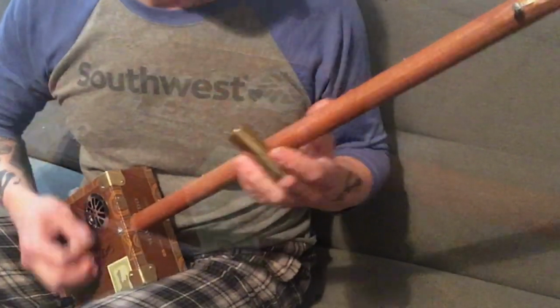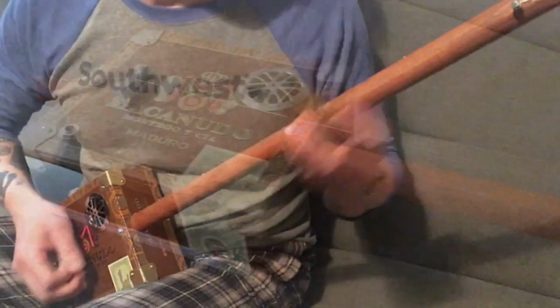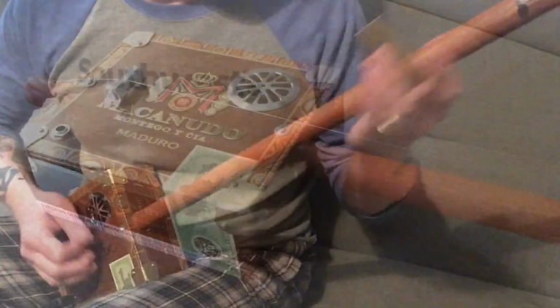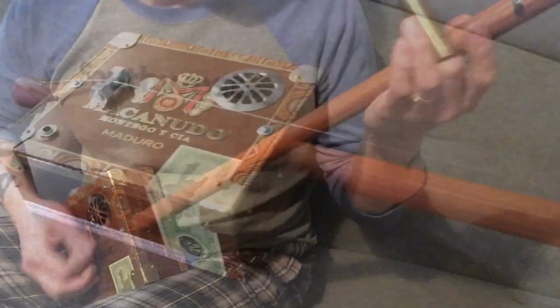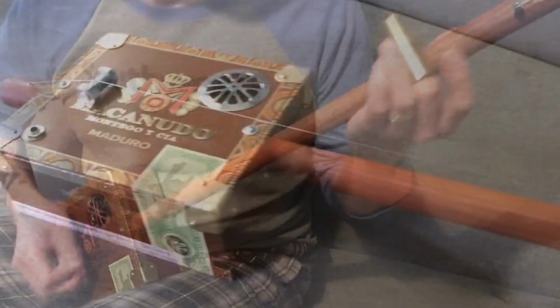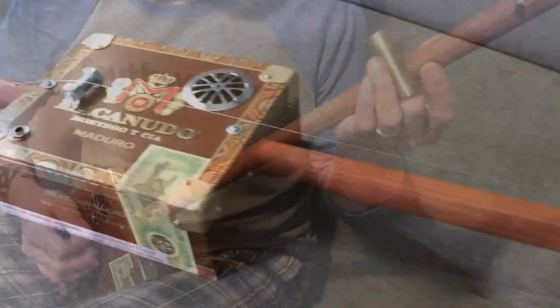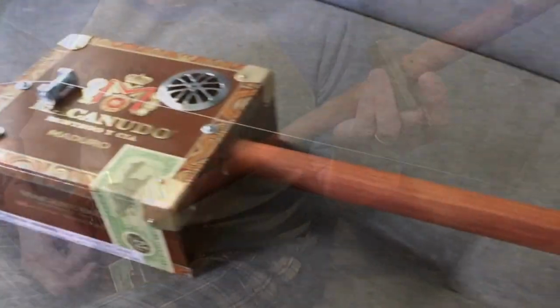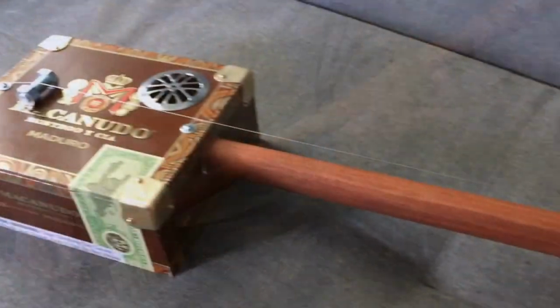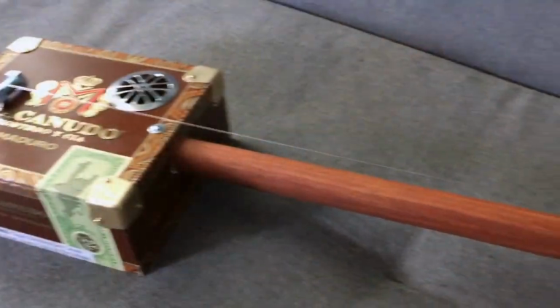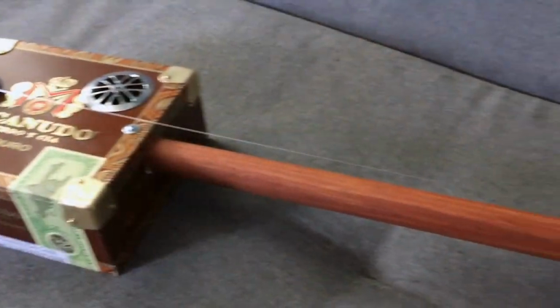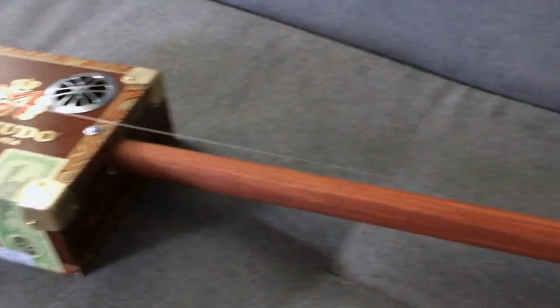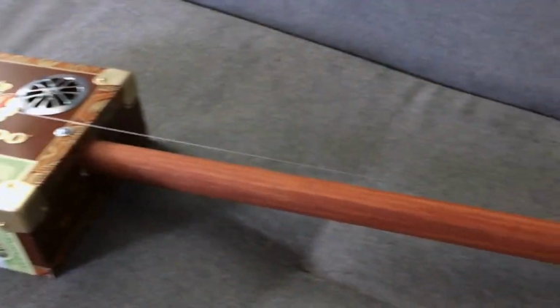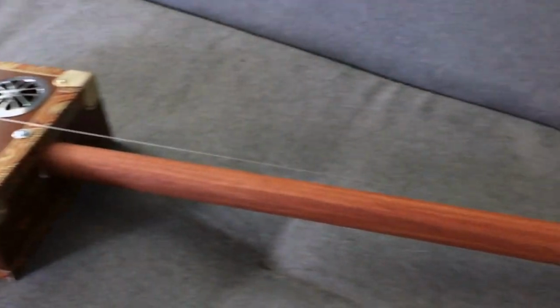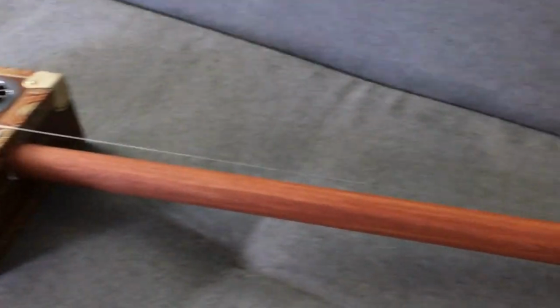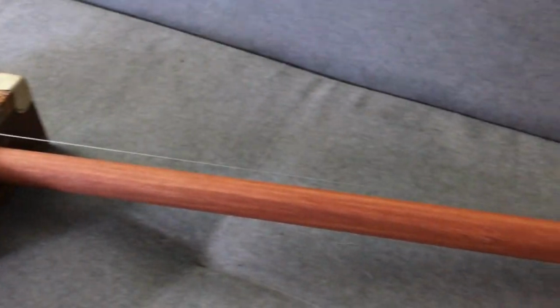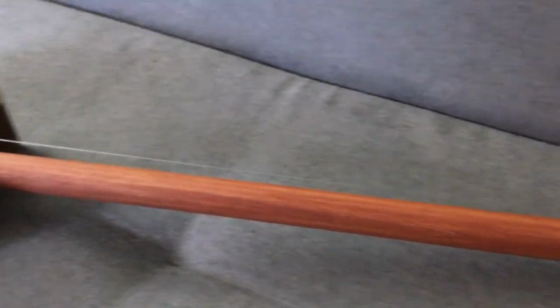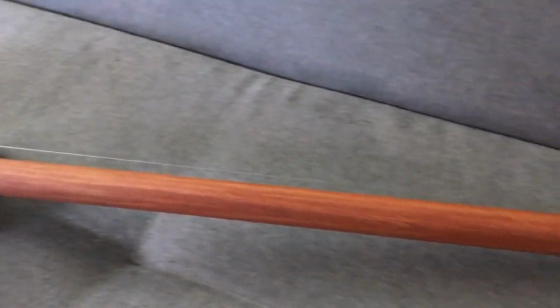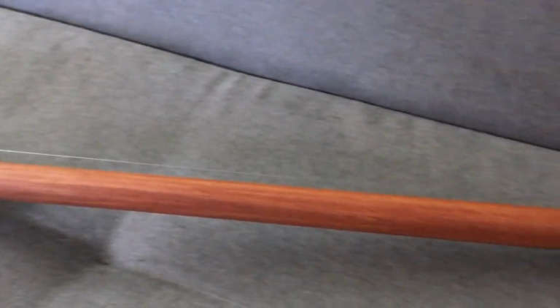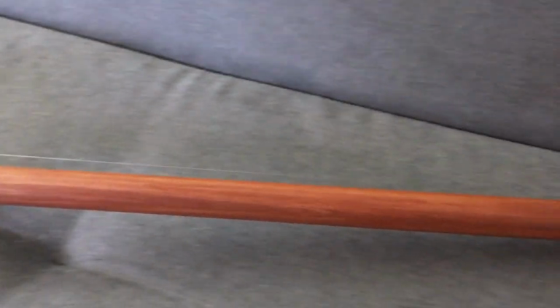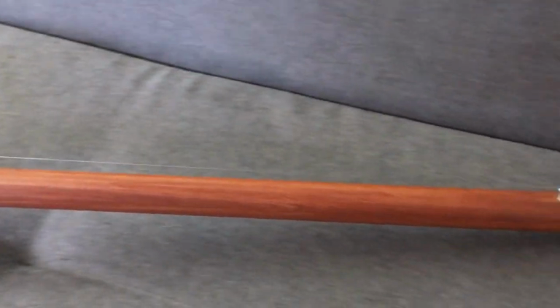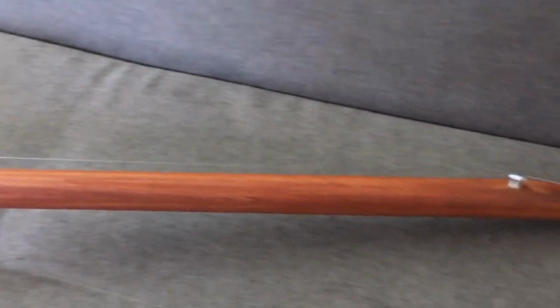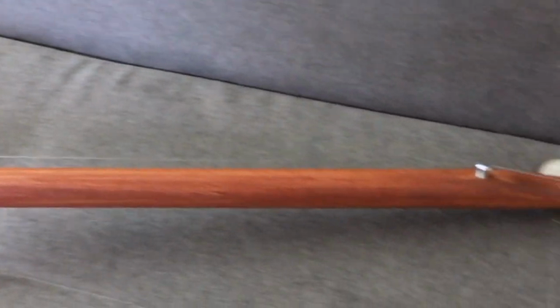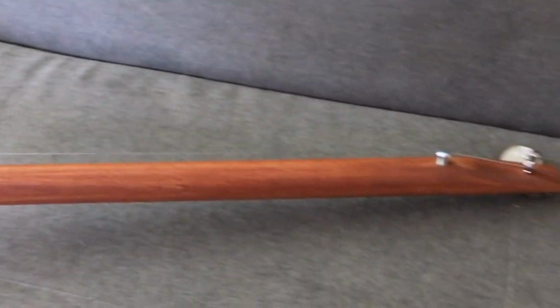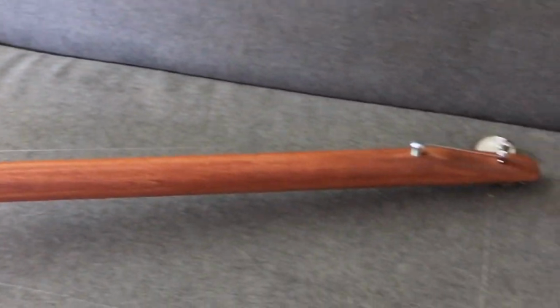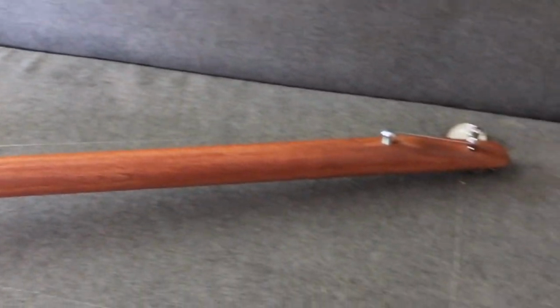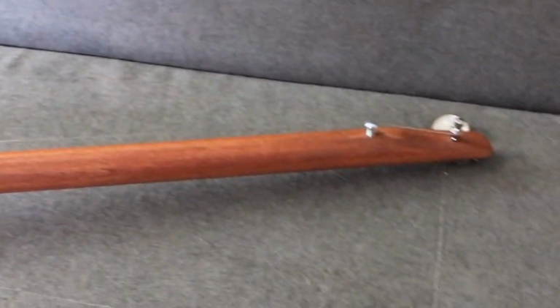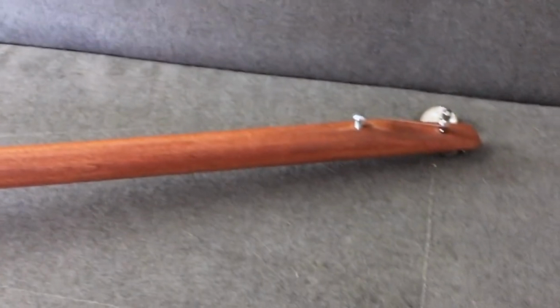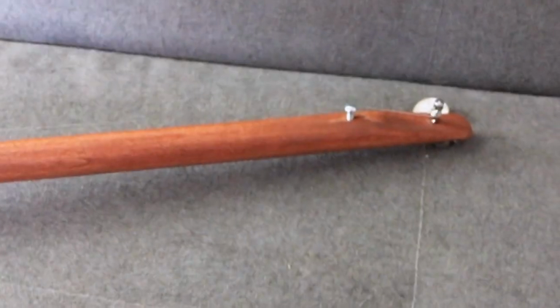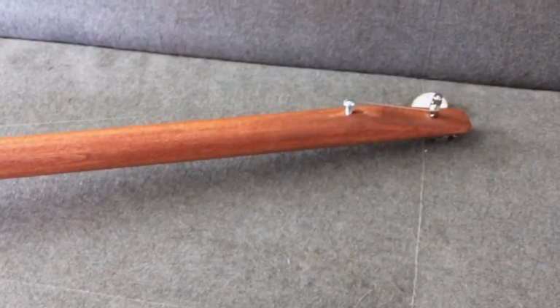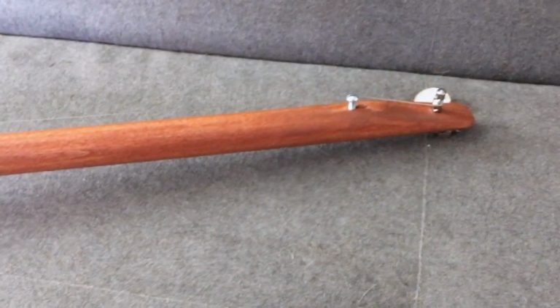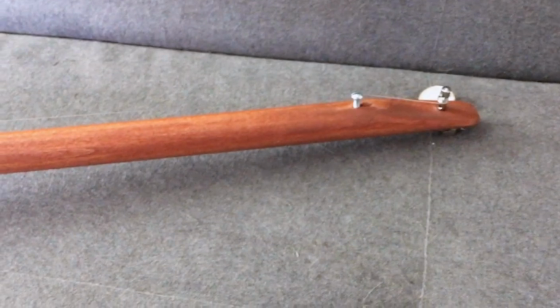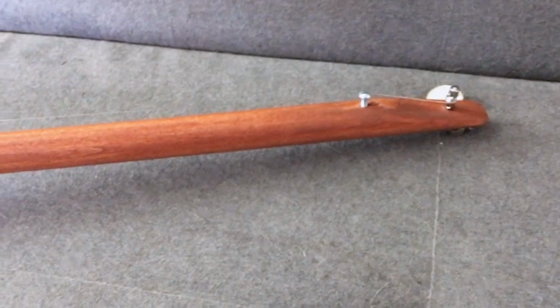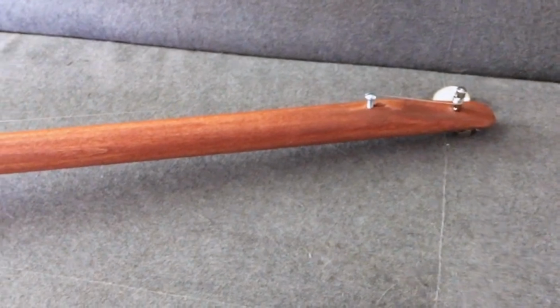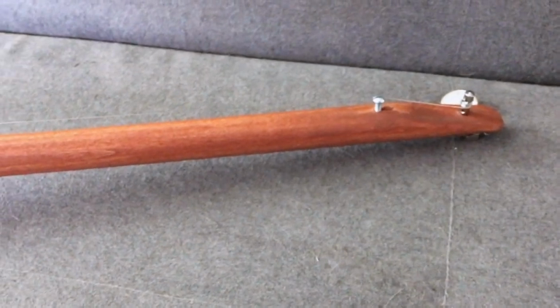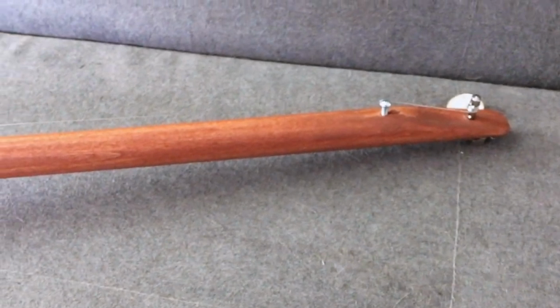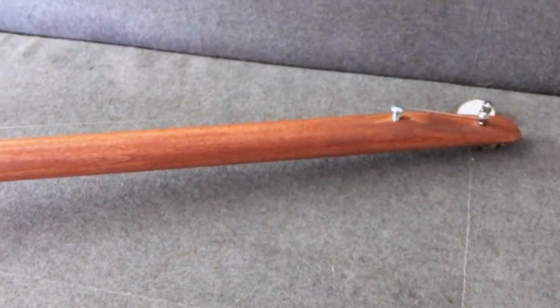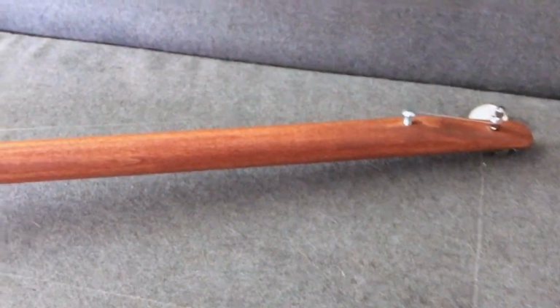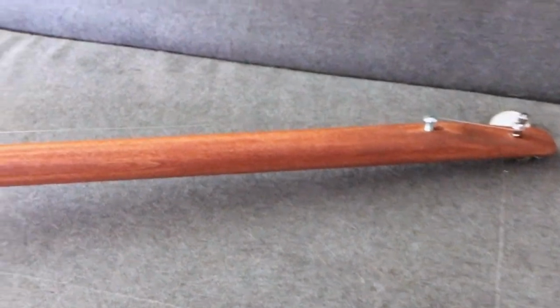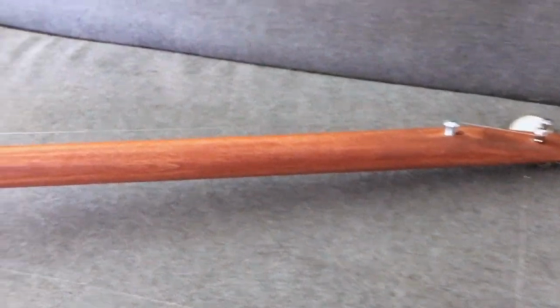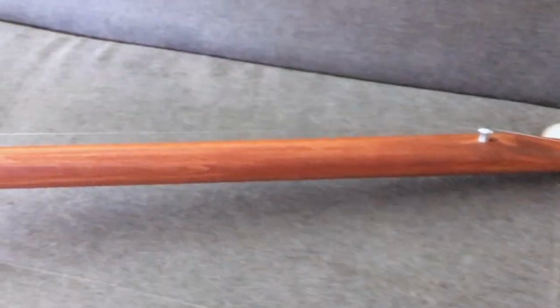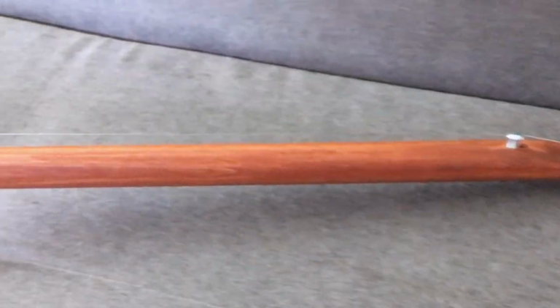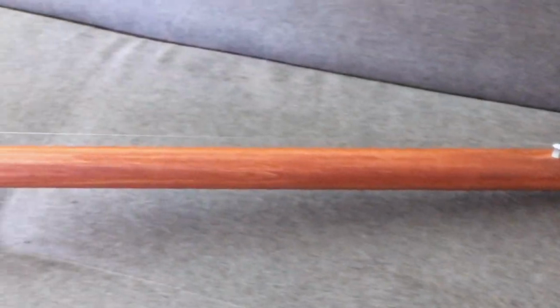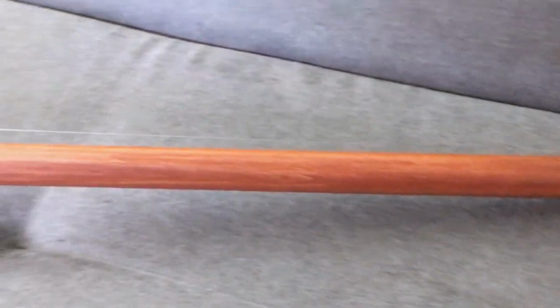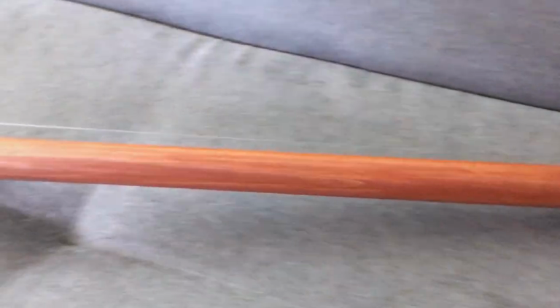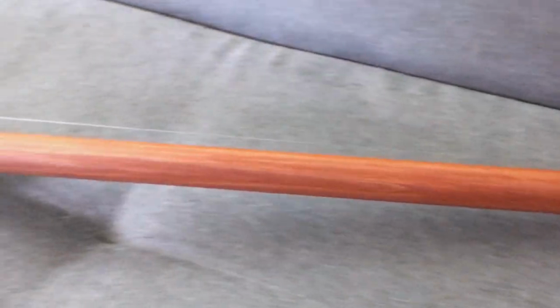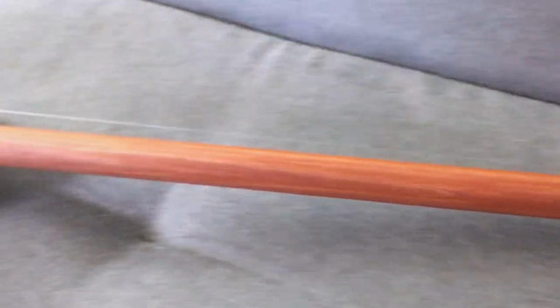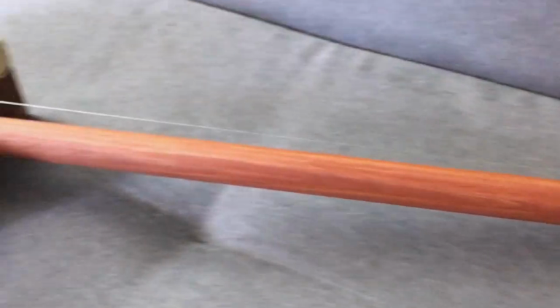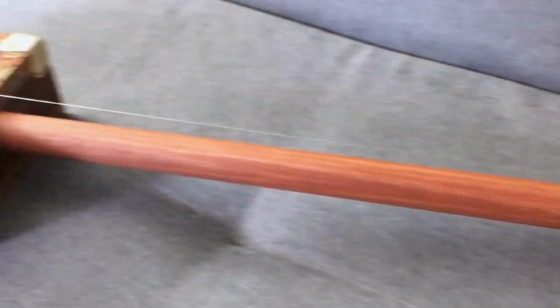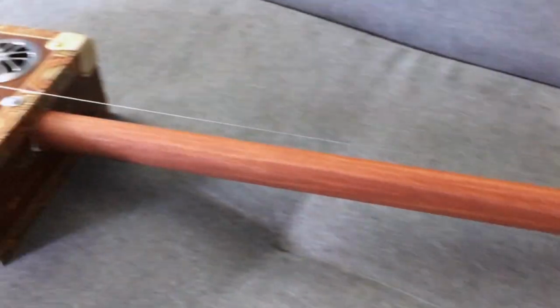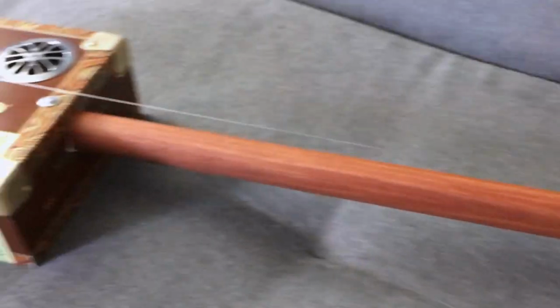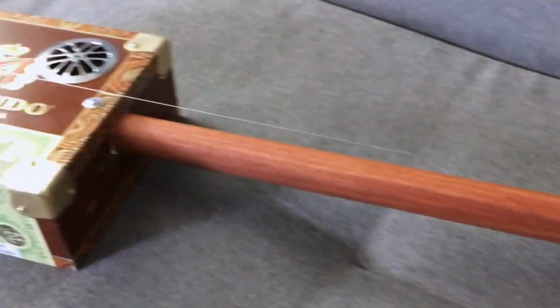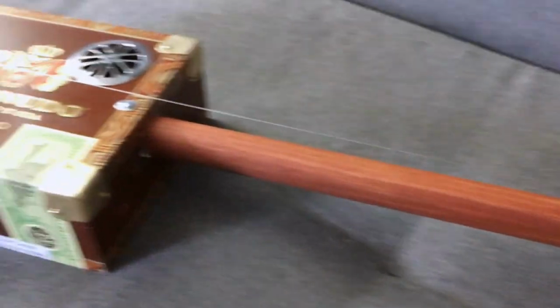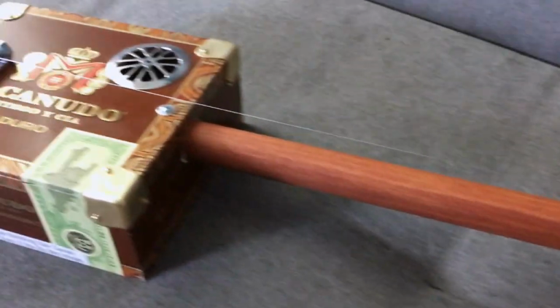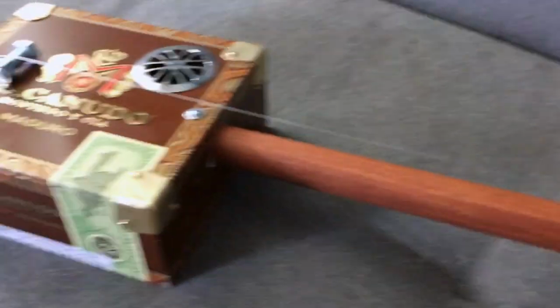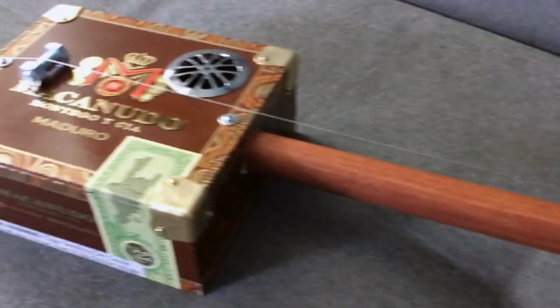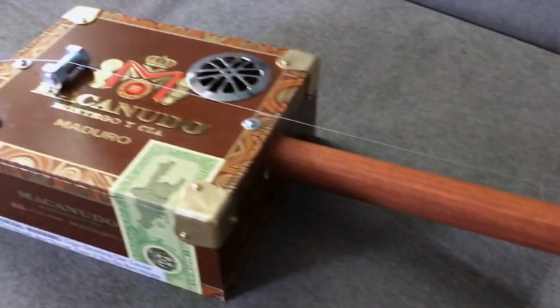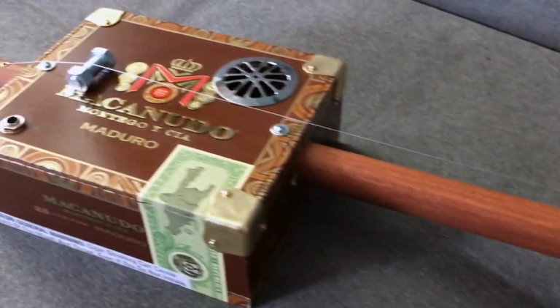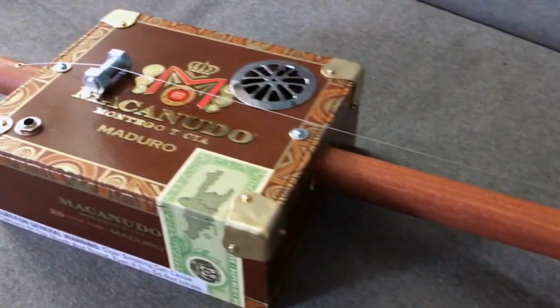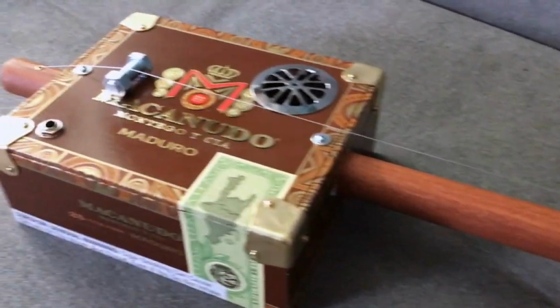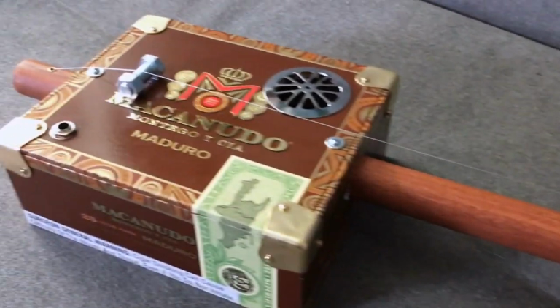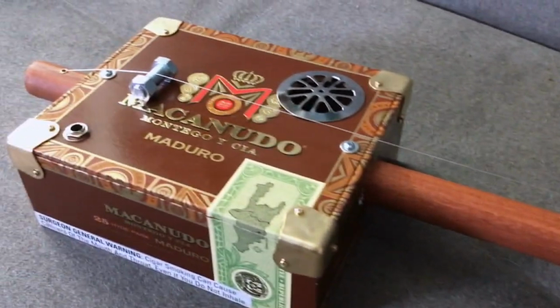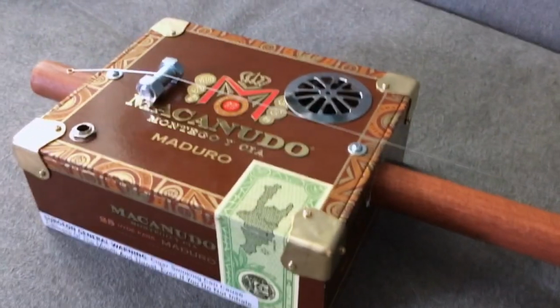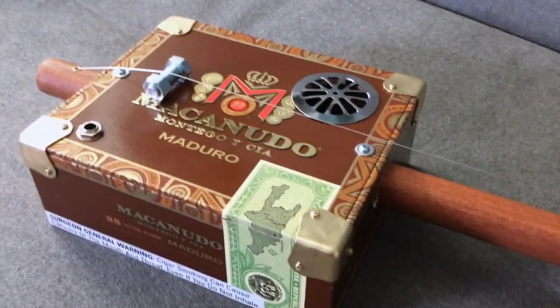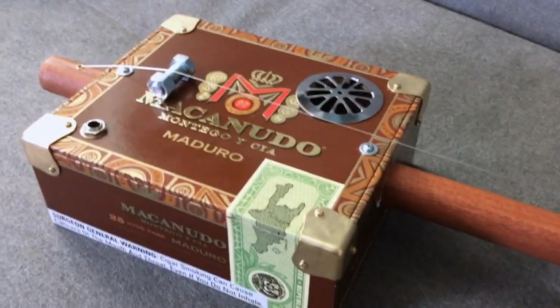Here she is — my made-at-home from junk diddly bow.